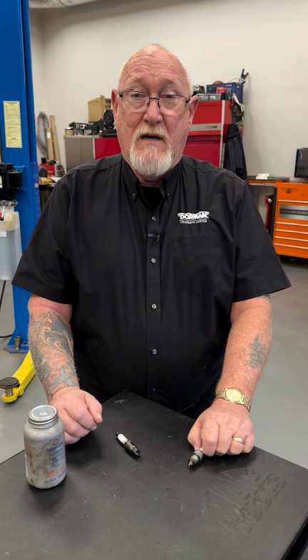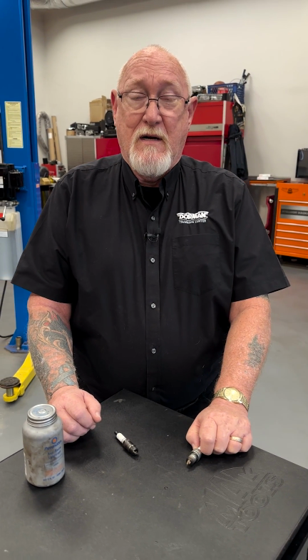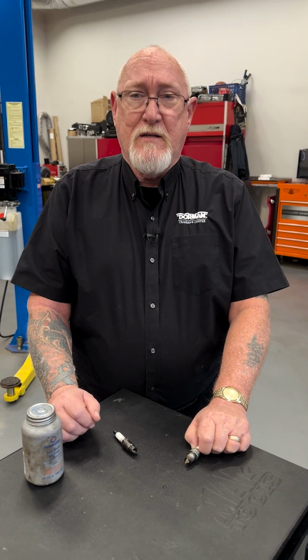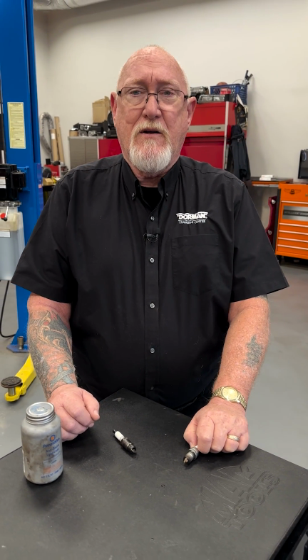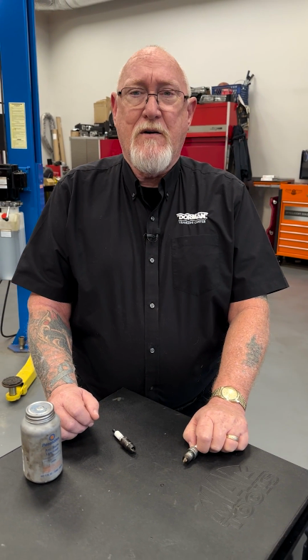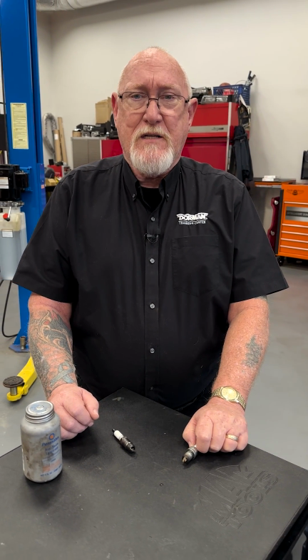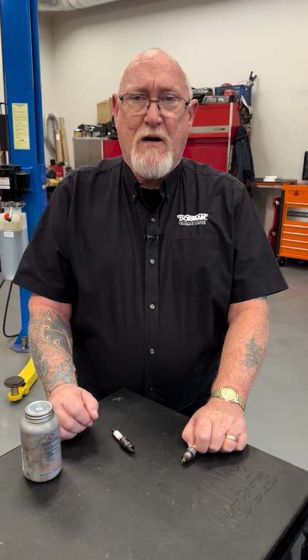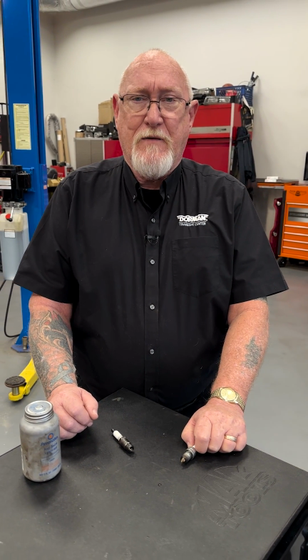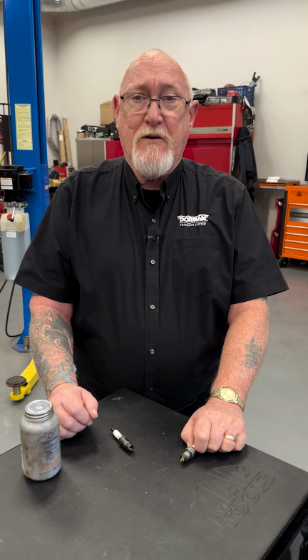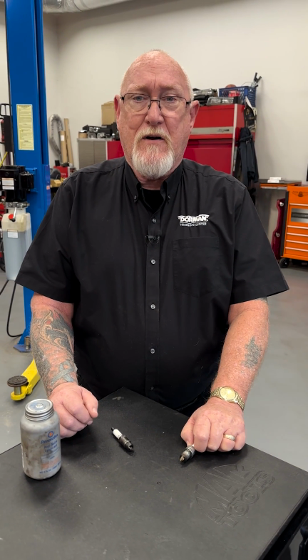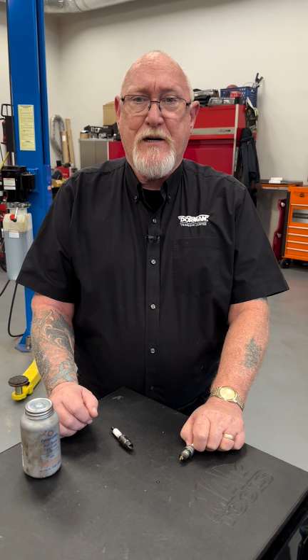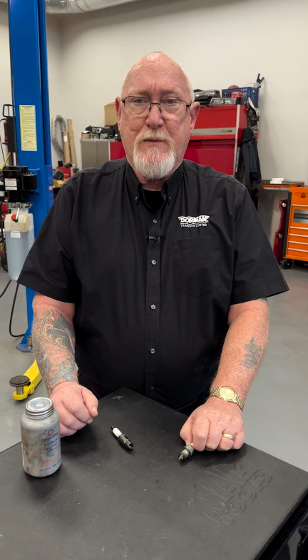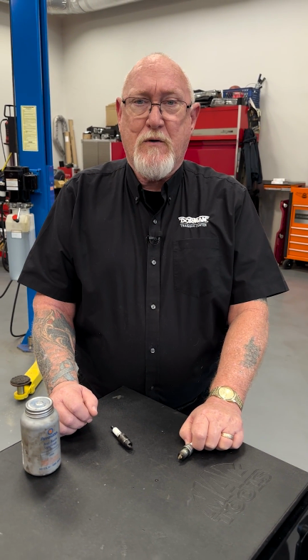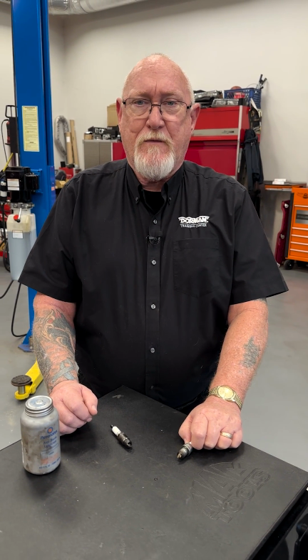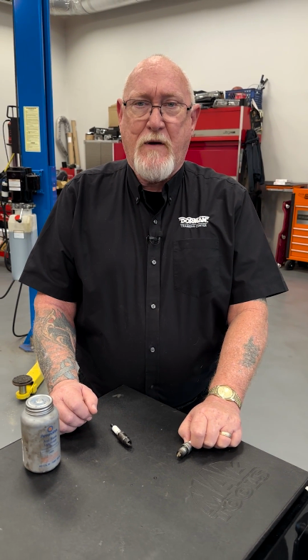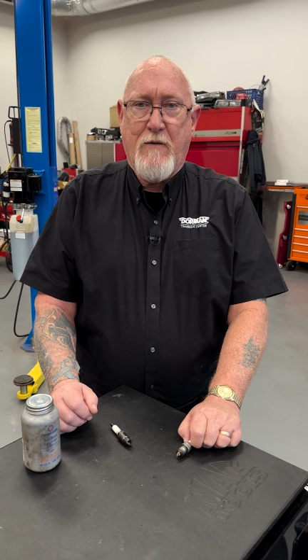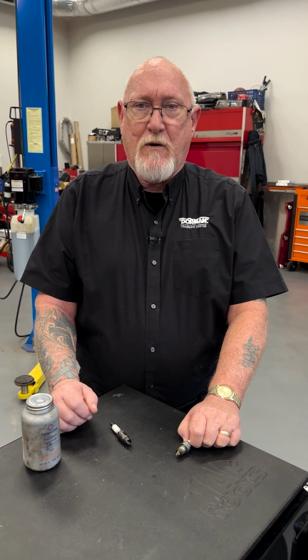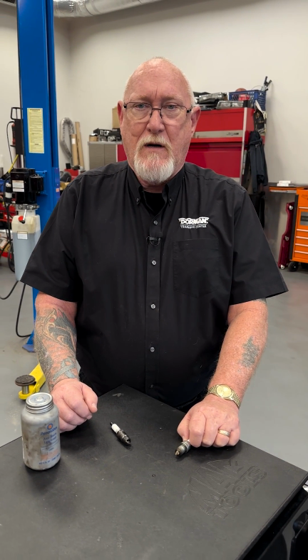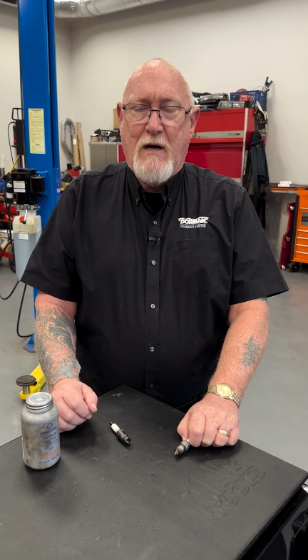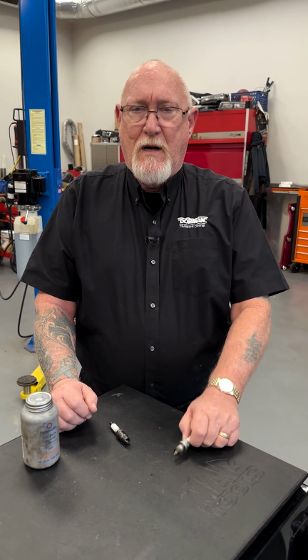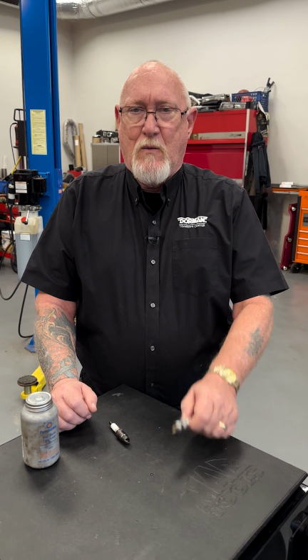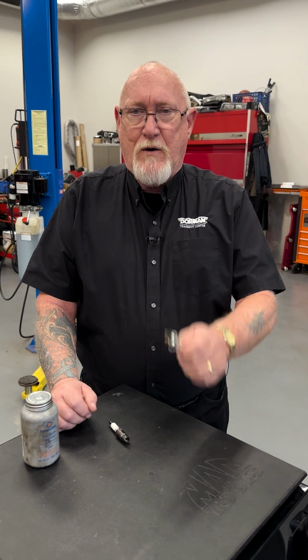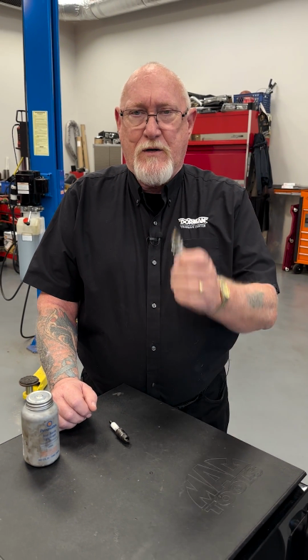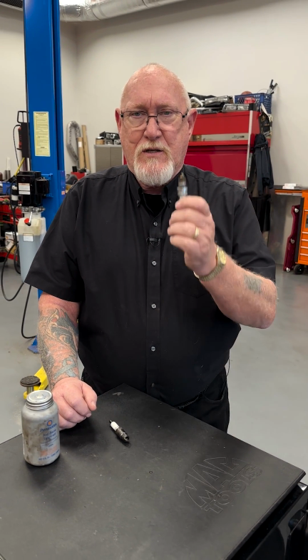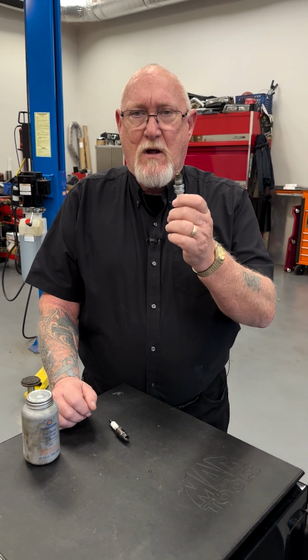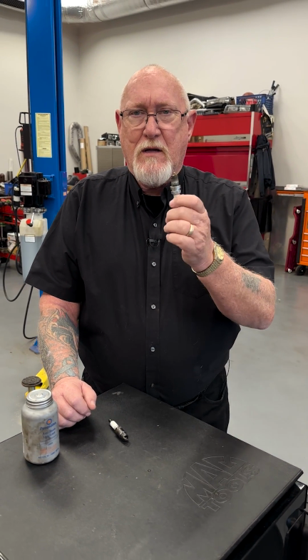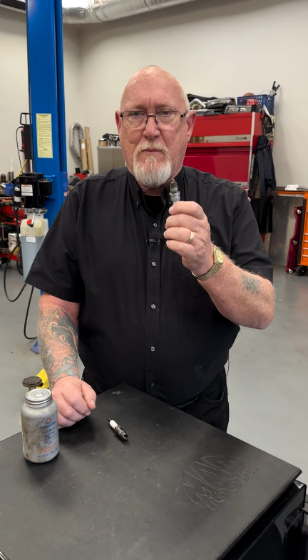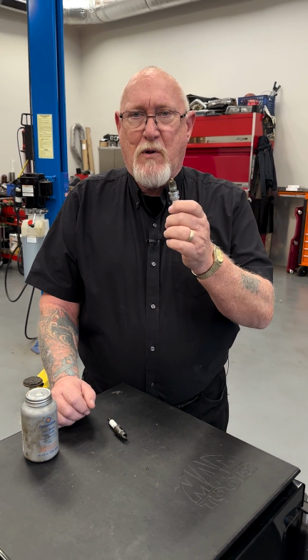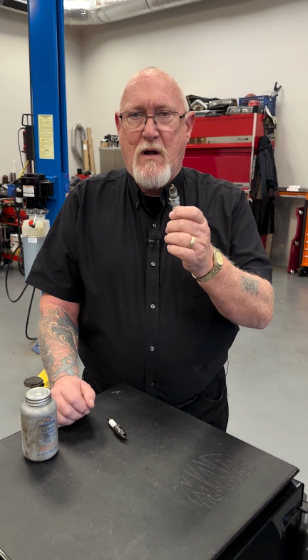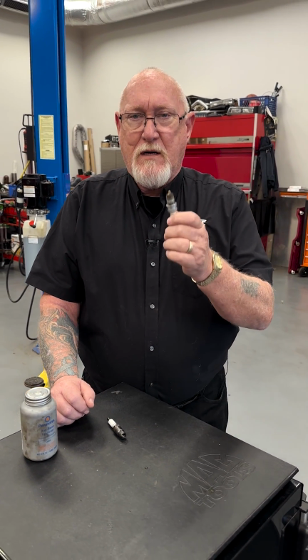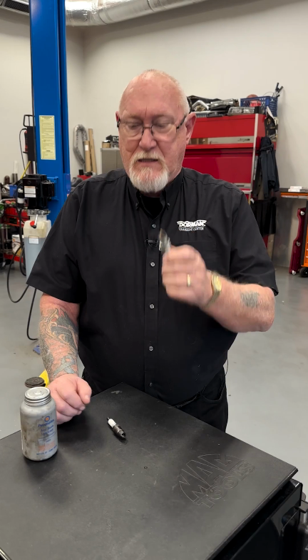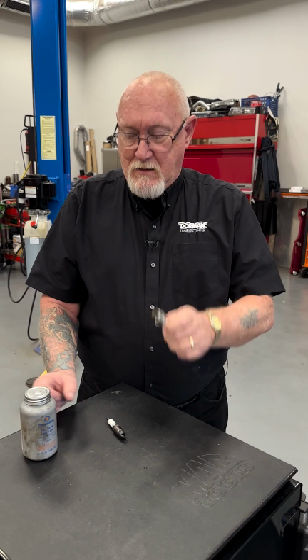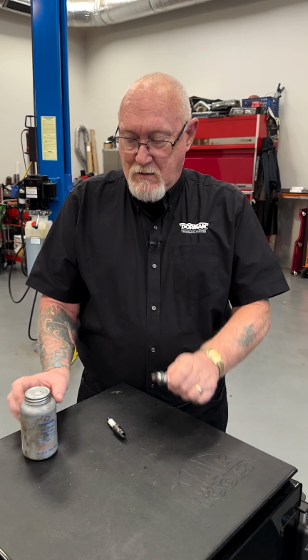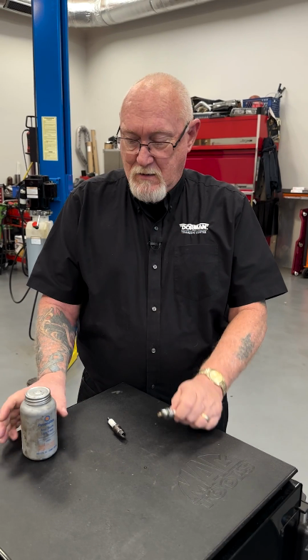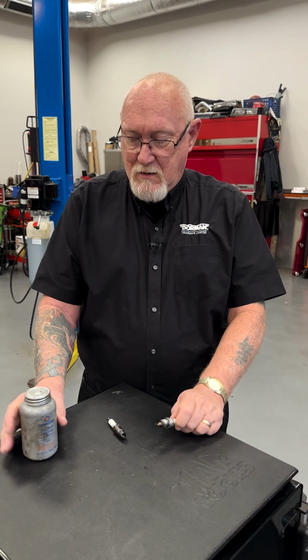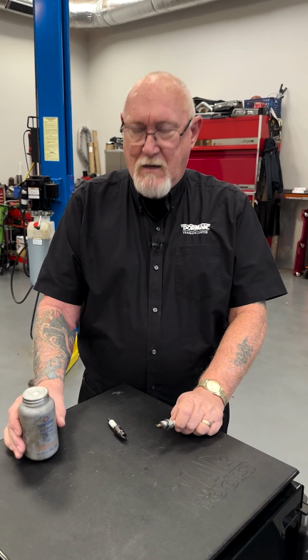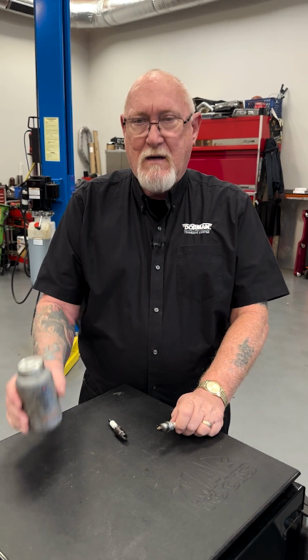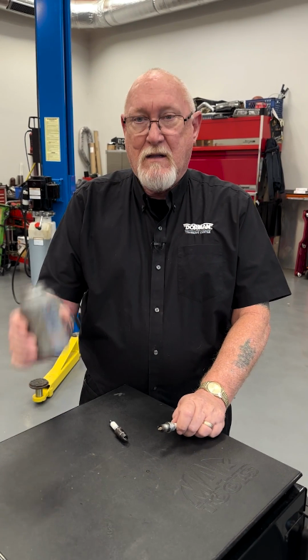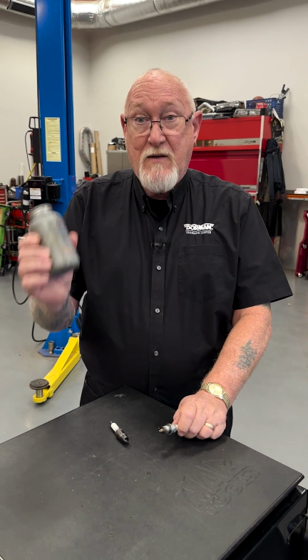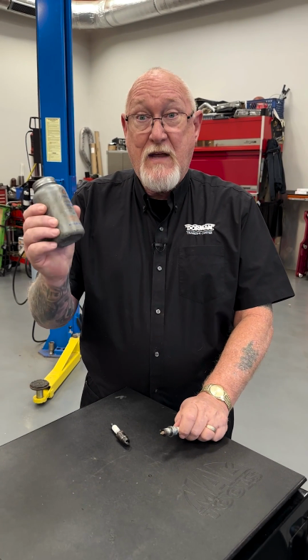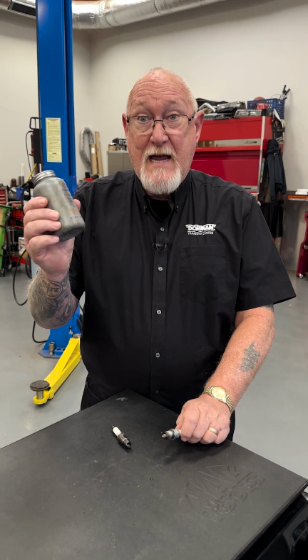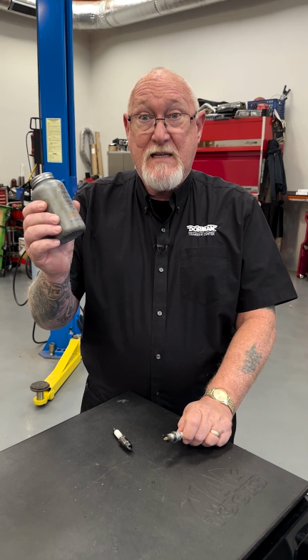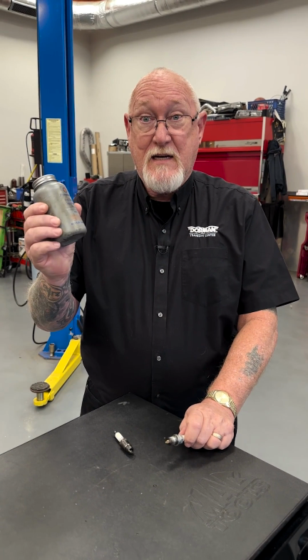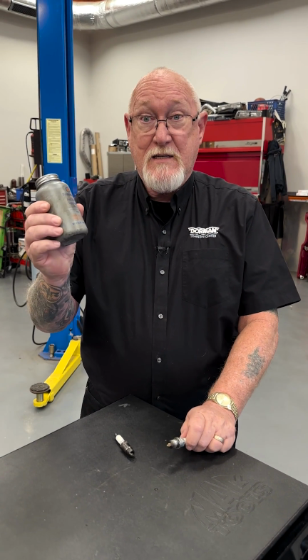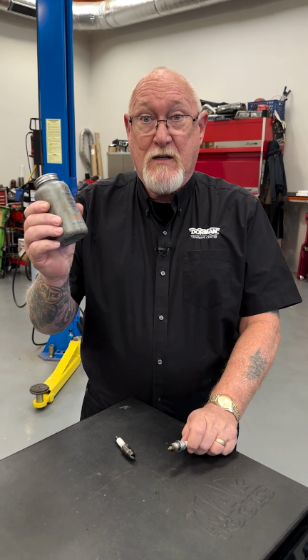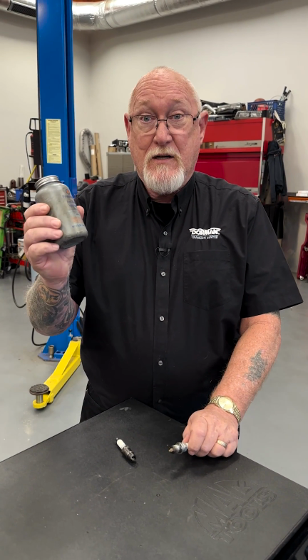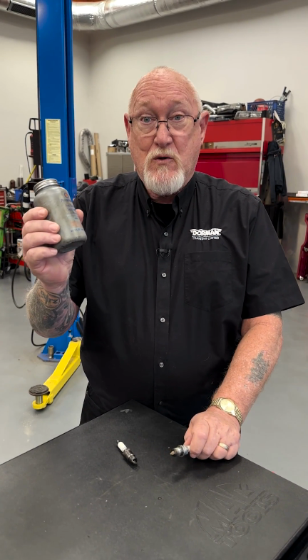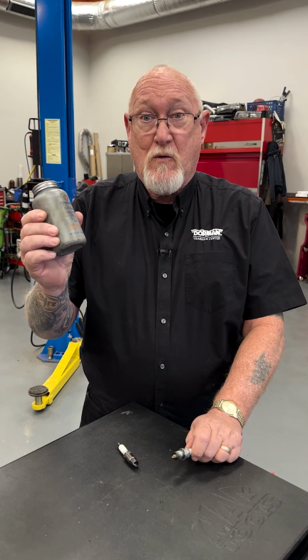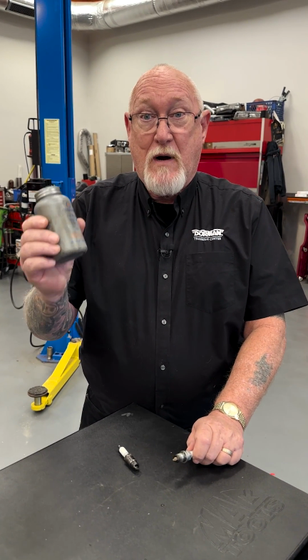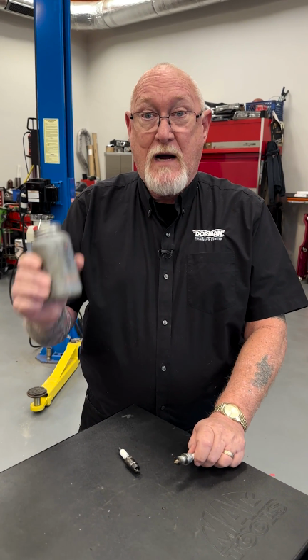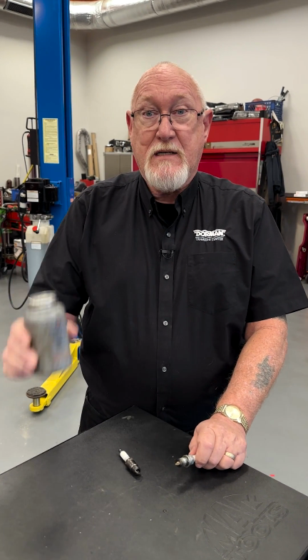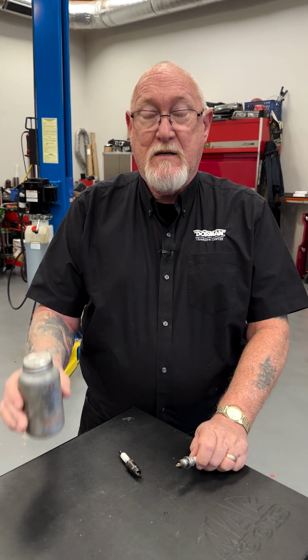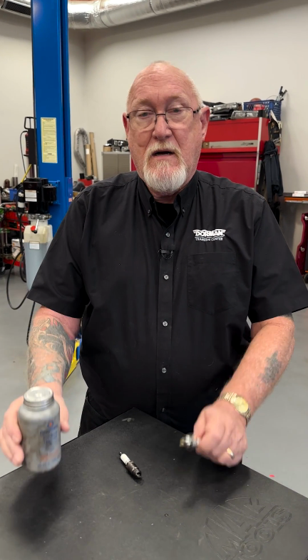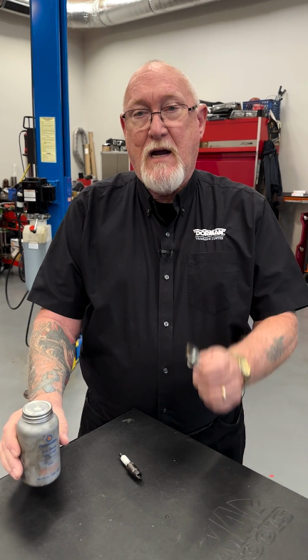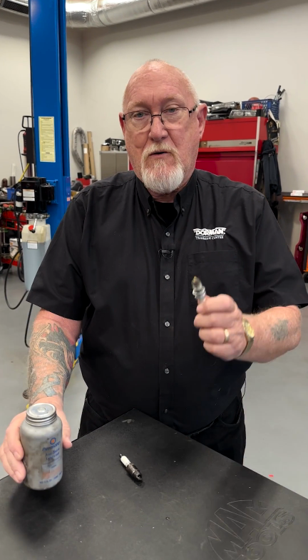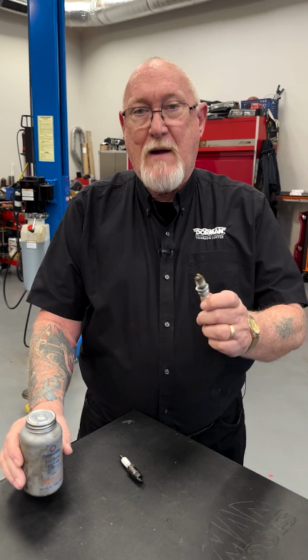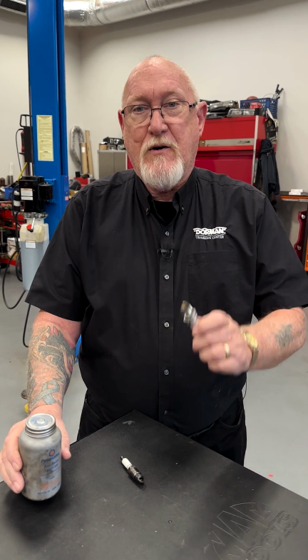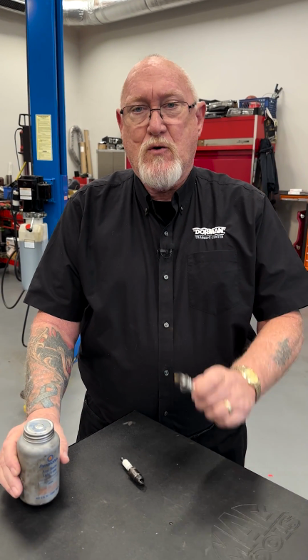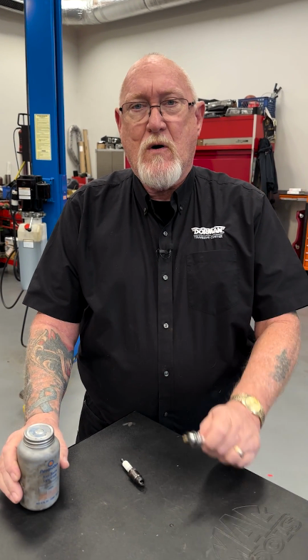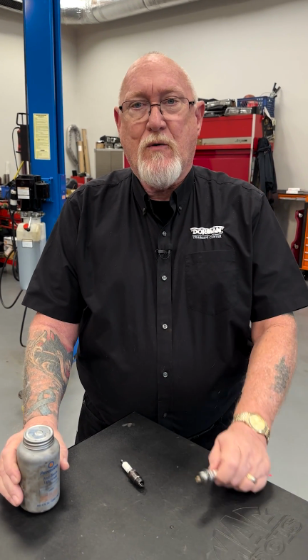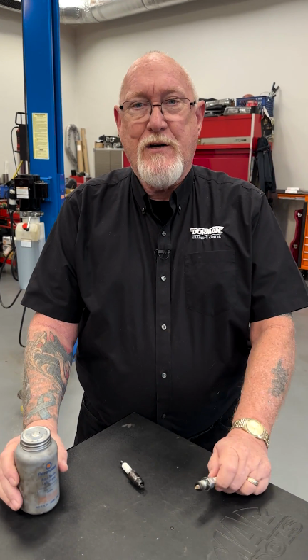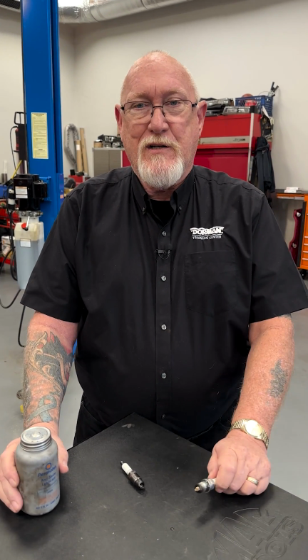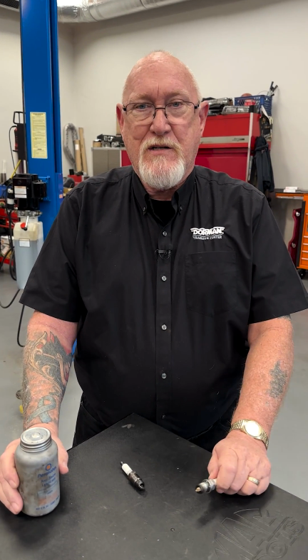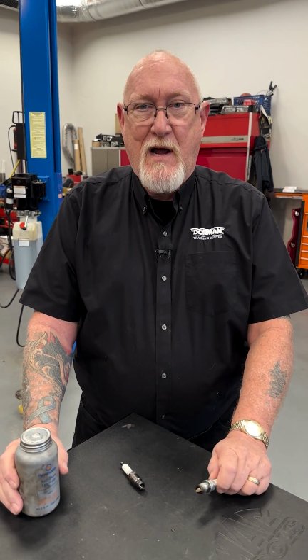So do yourself and your customer a favor: when you're installing the plugs, leave the anti-seize on the toolbox and grab your torque wrench instead.